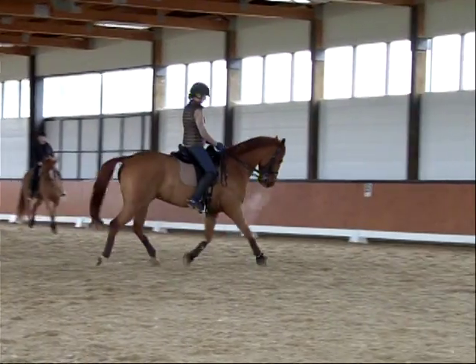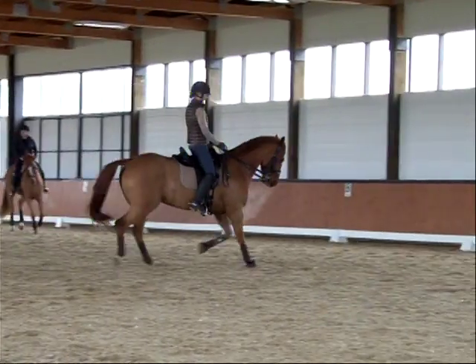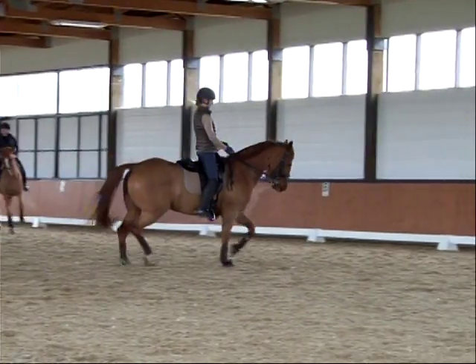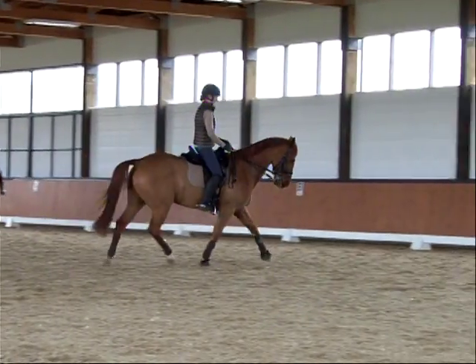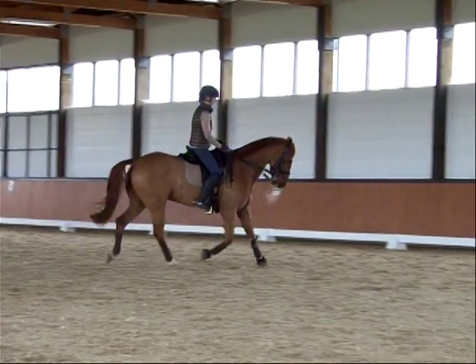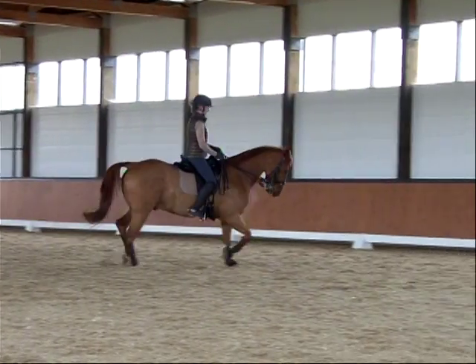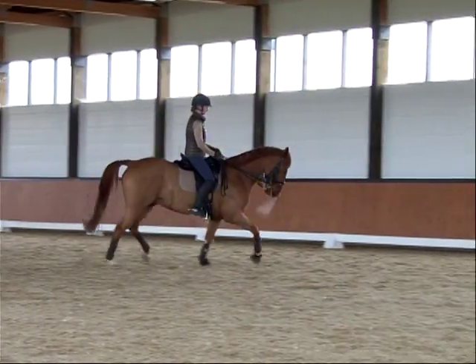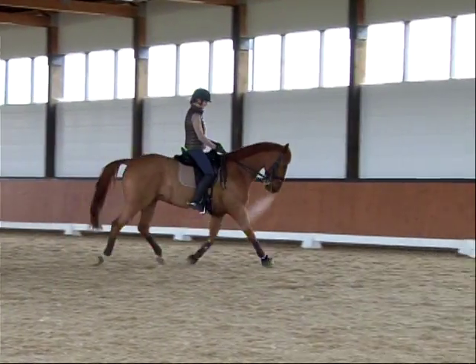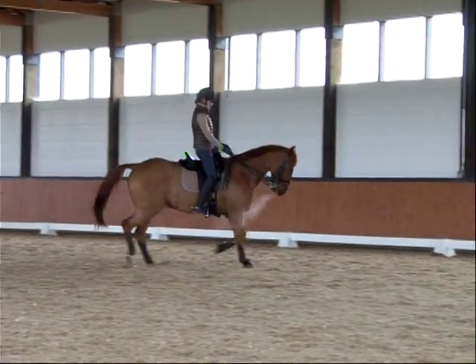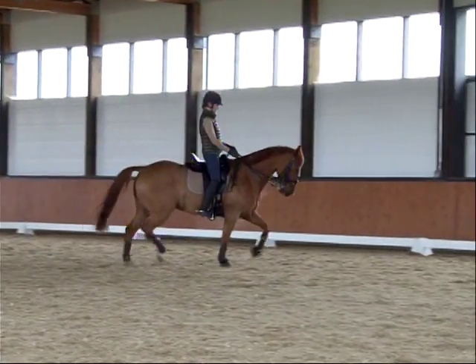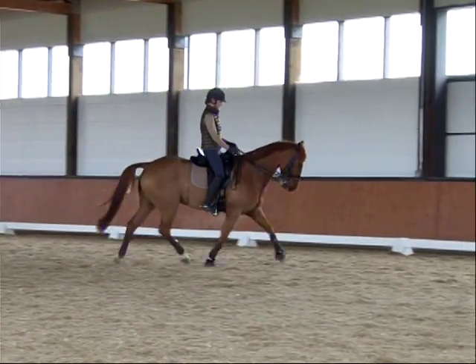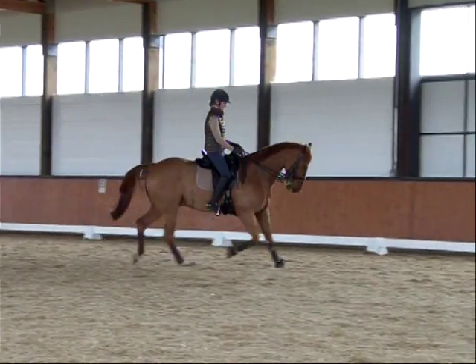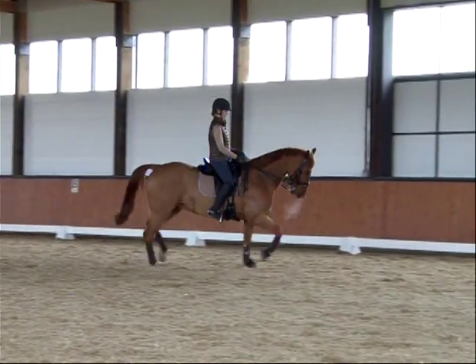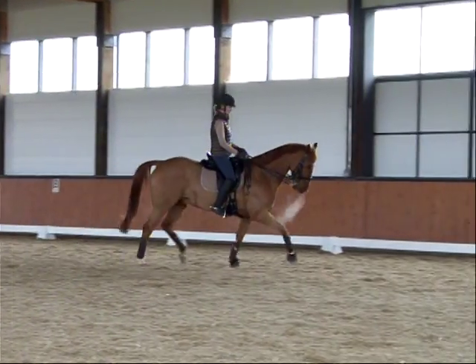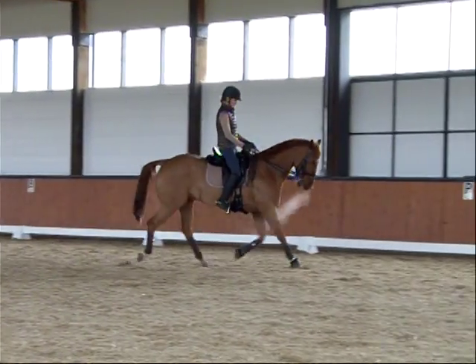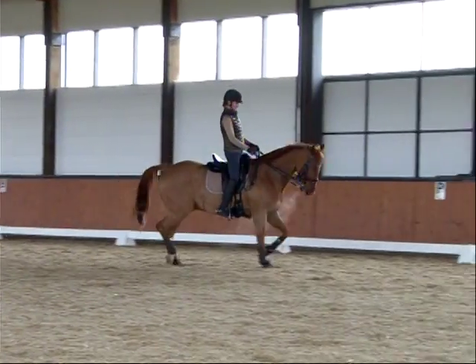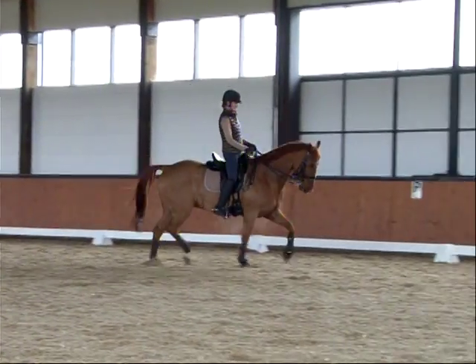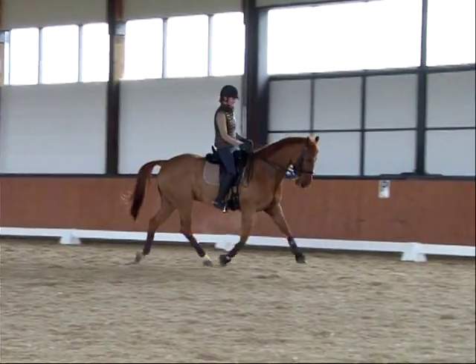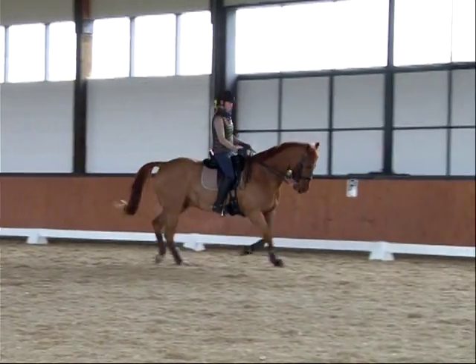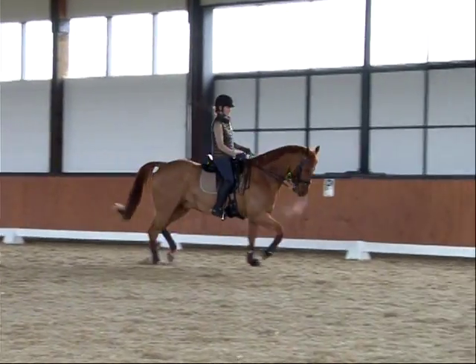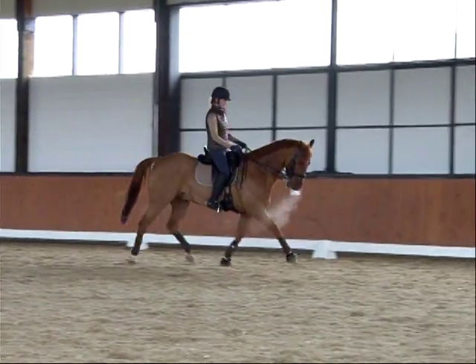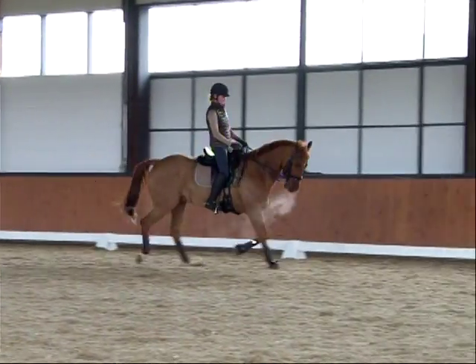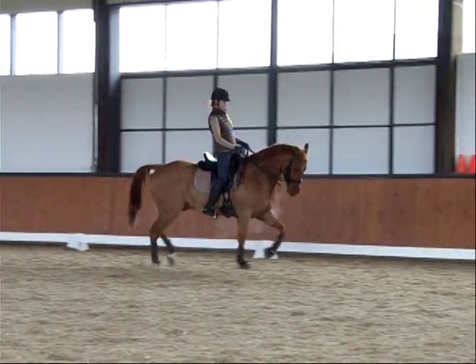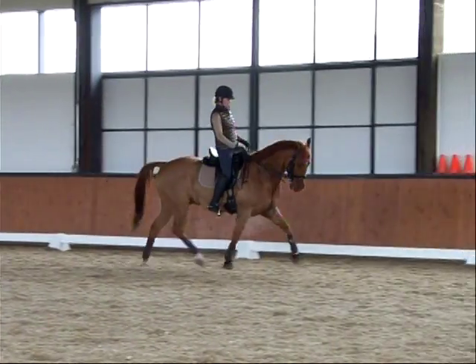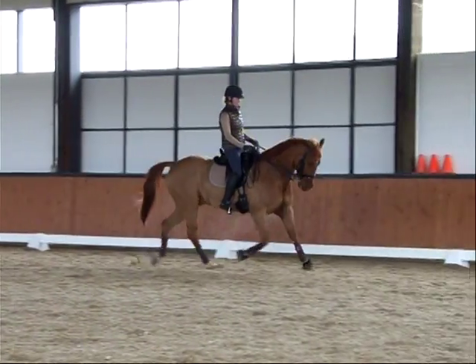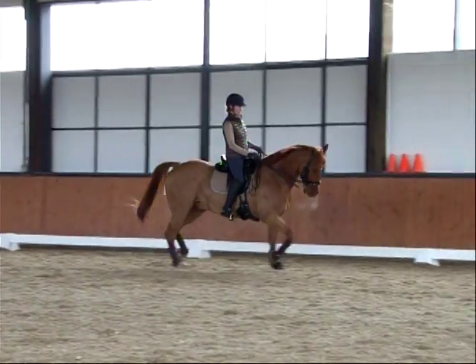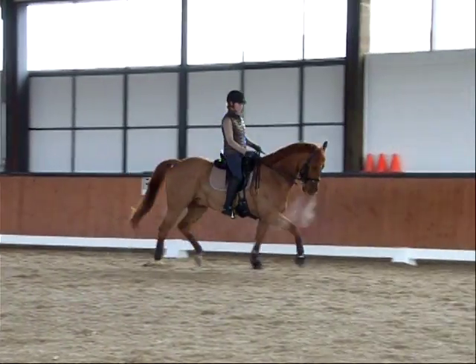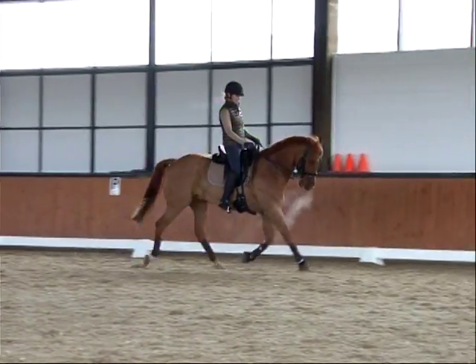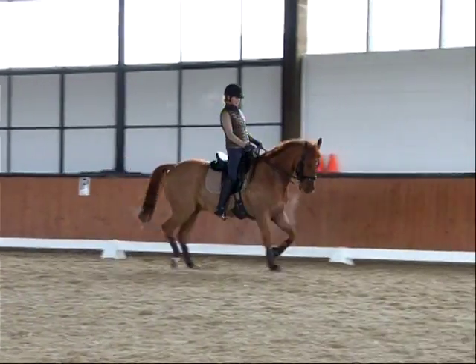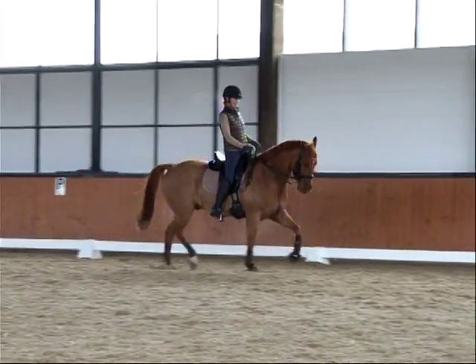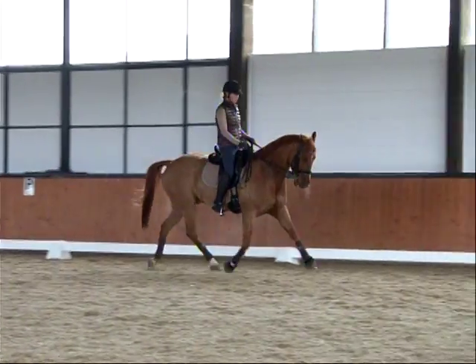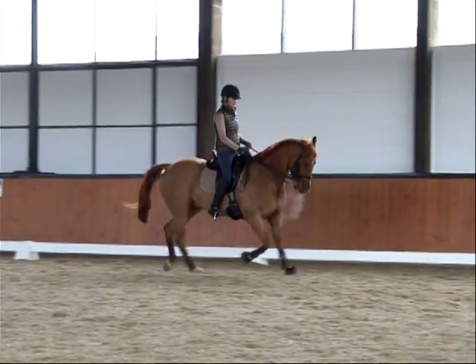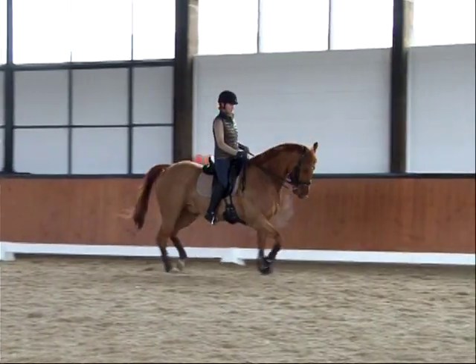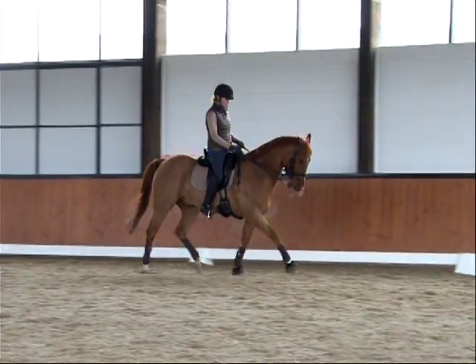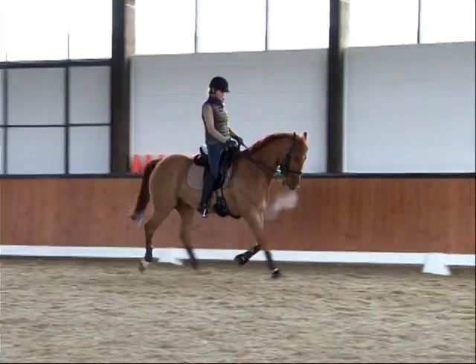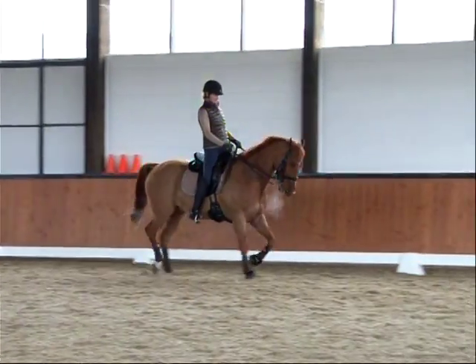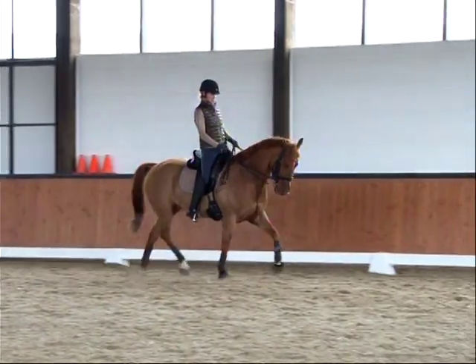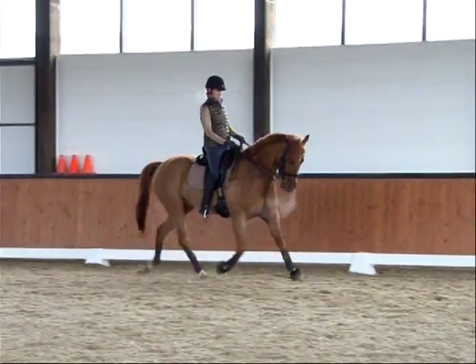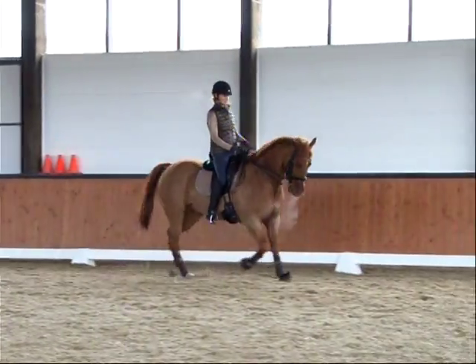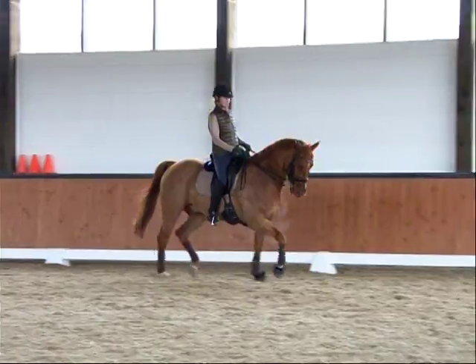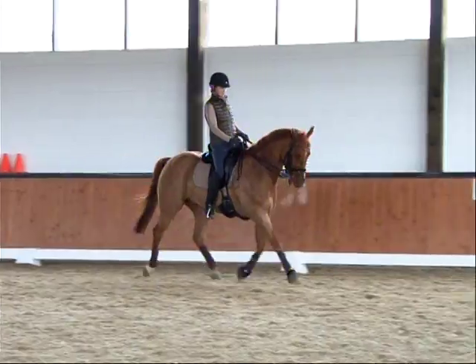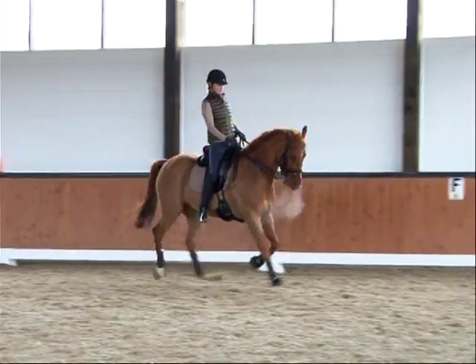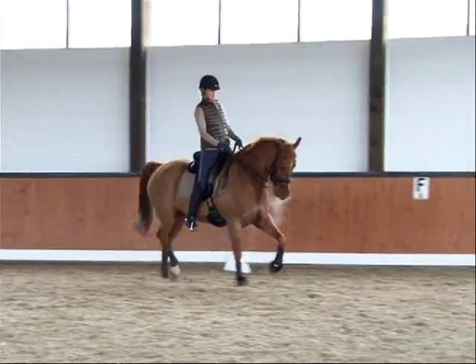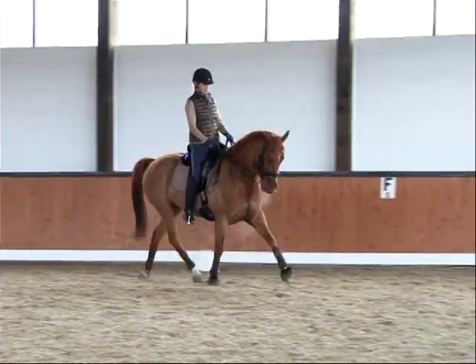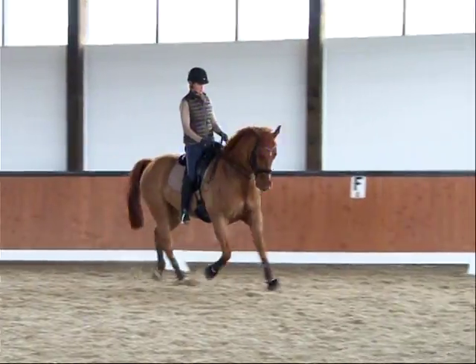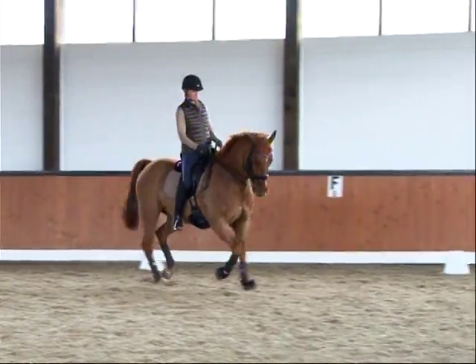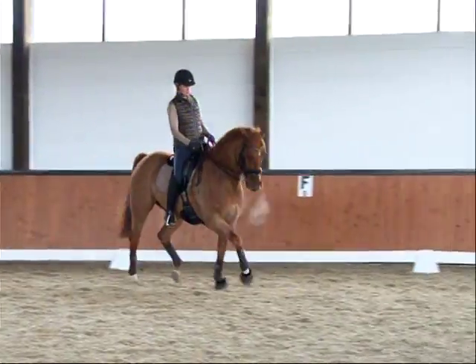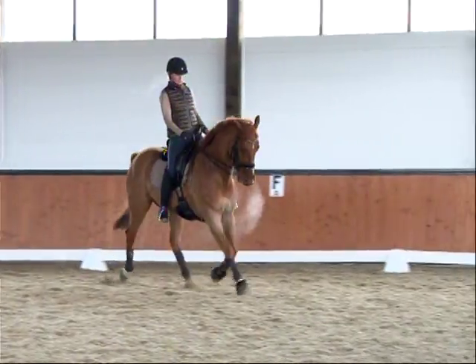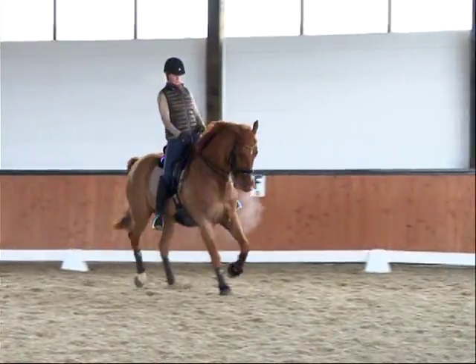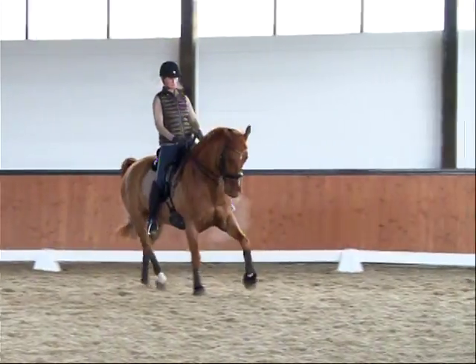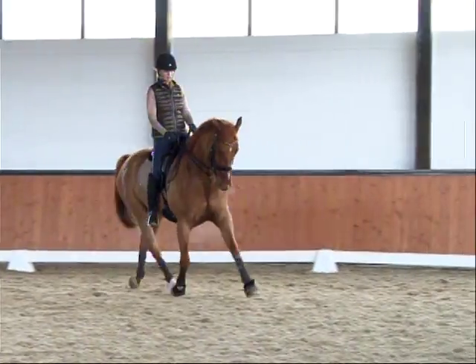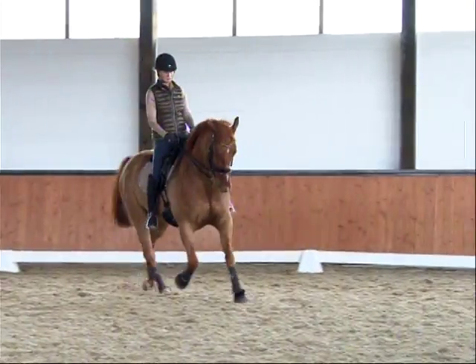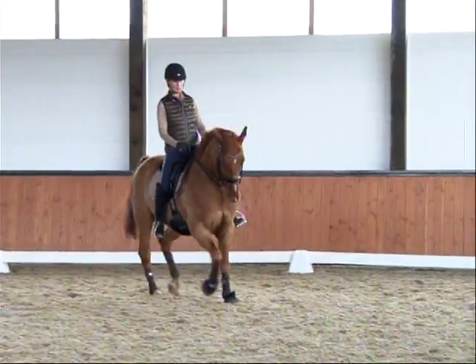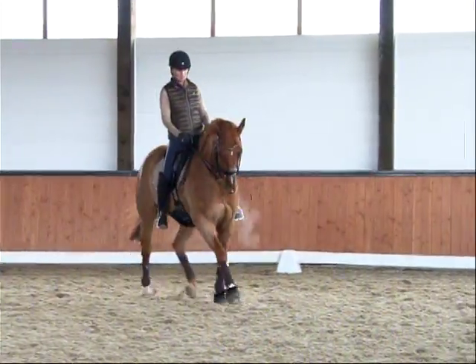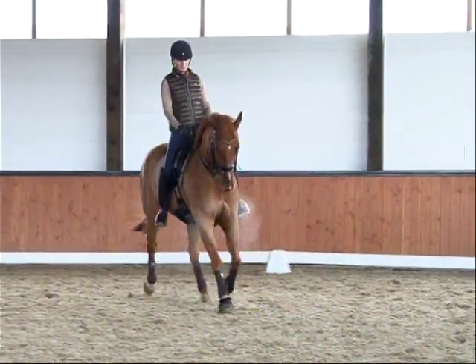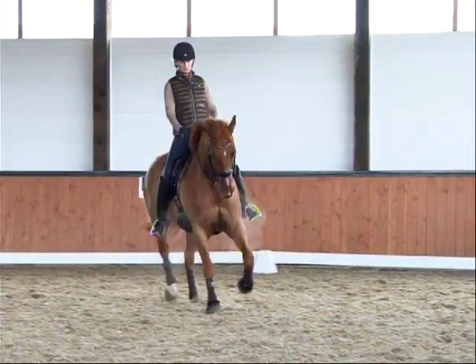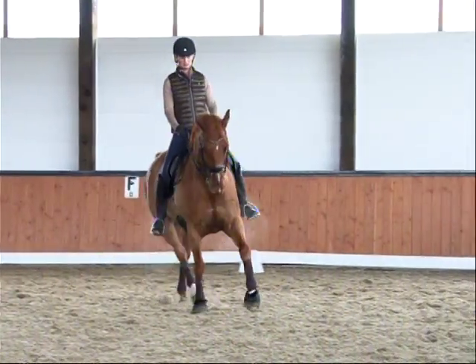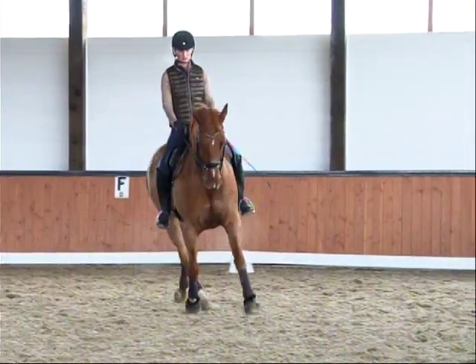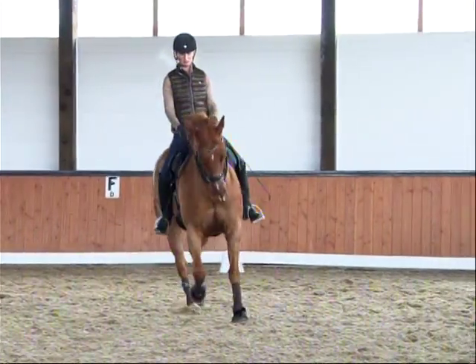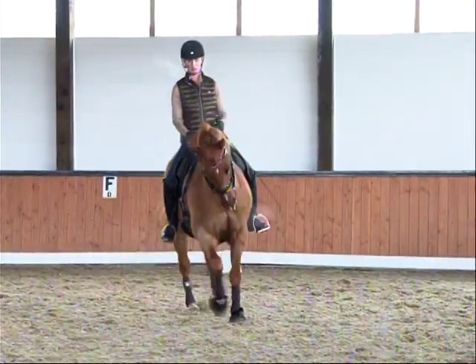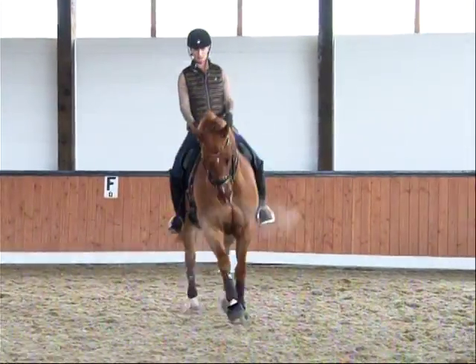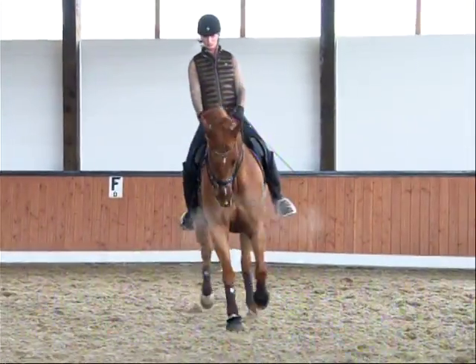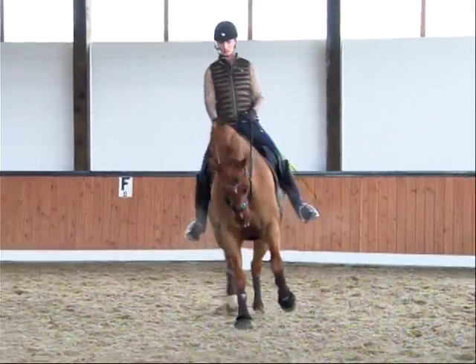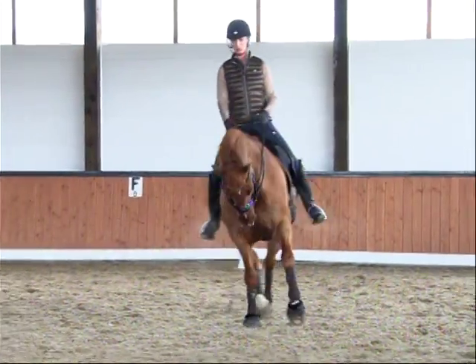Don't hold — holding's the enemy. Little half halt. Find your seat. Upper body back. Hands low.